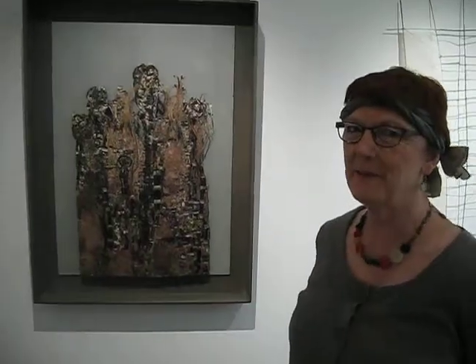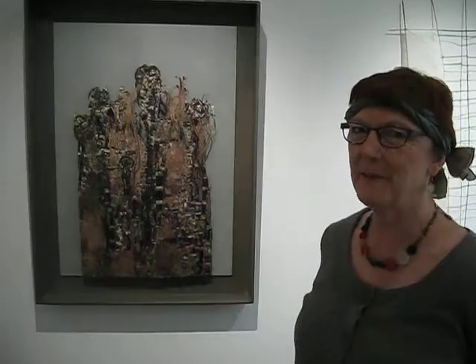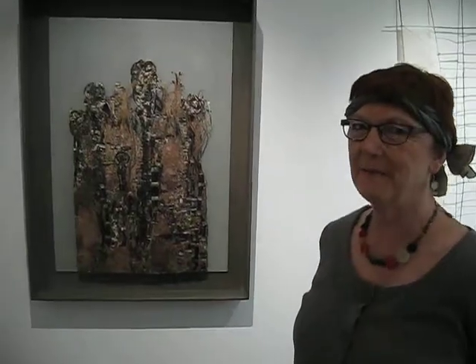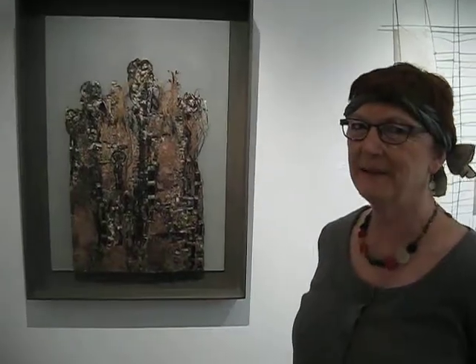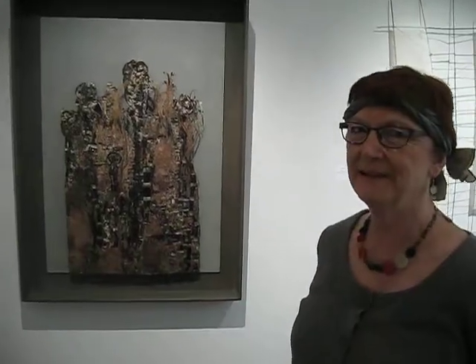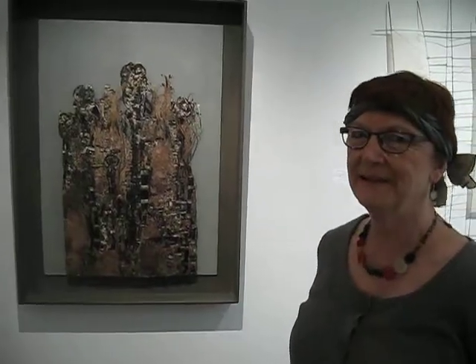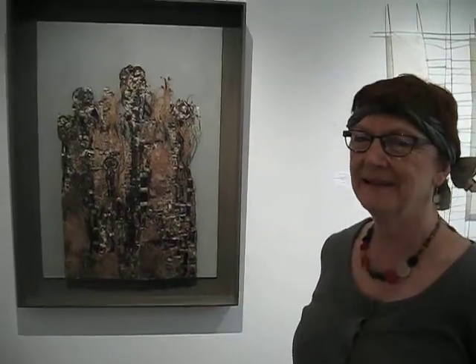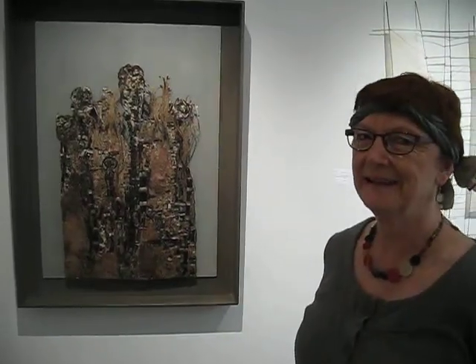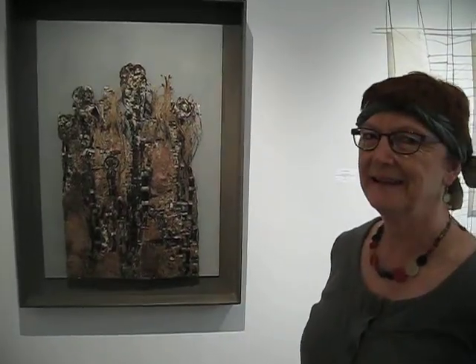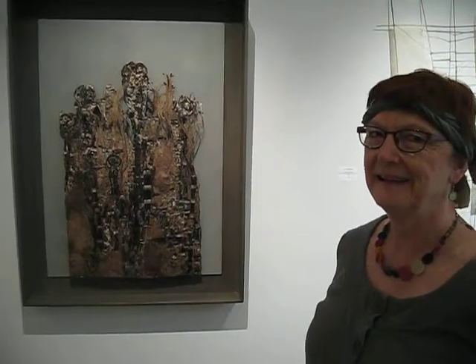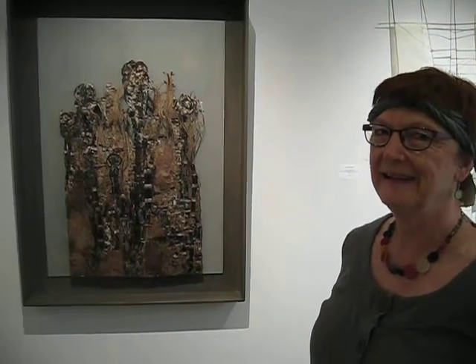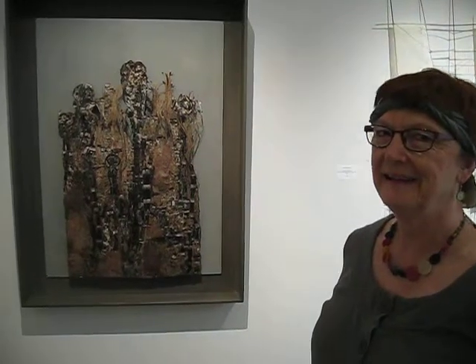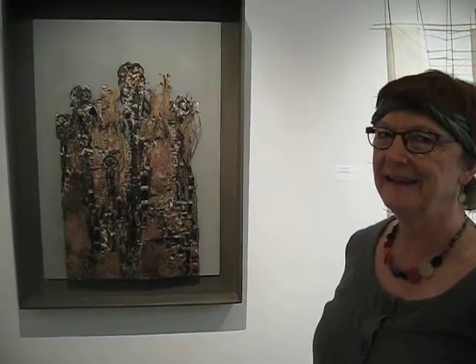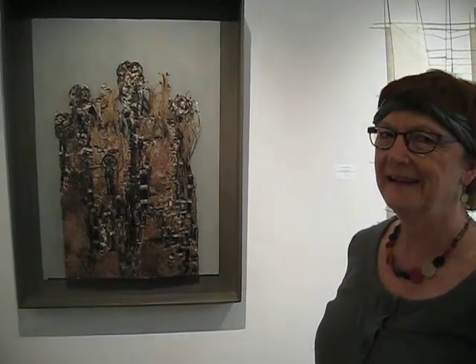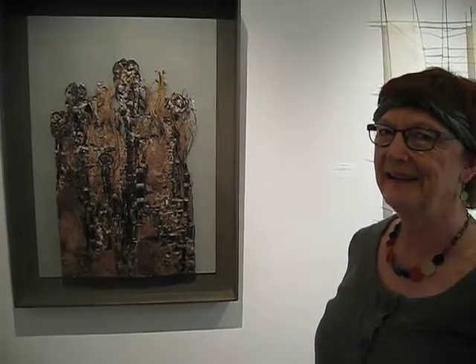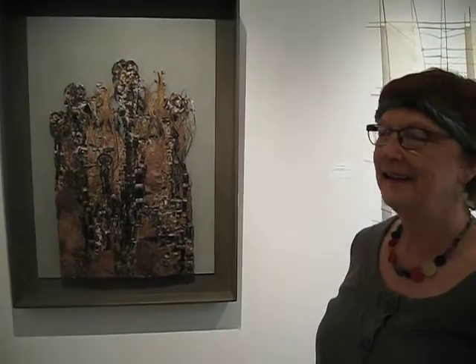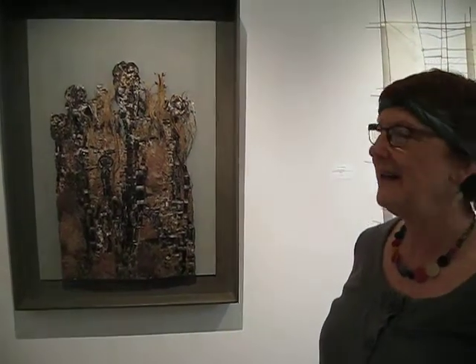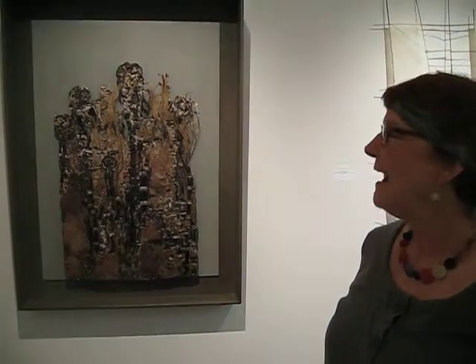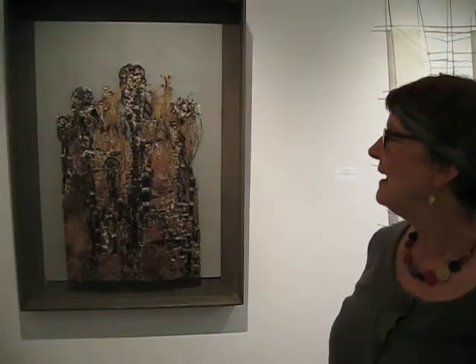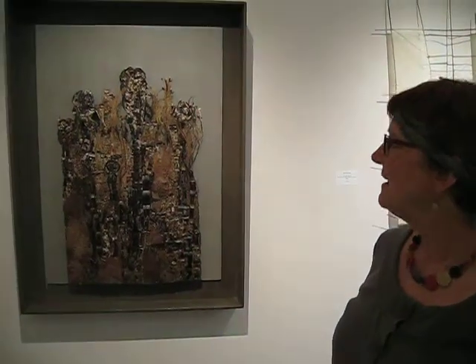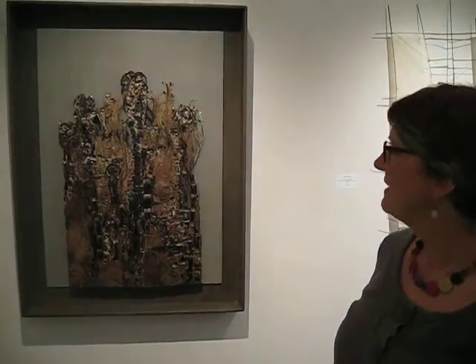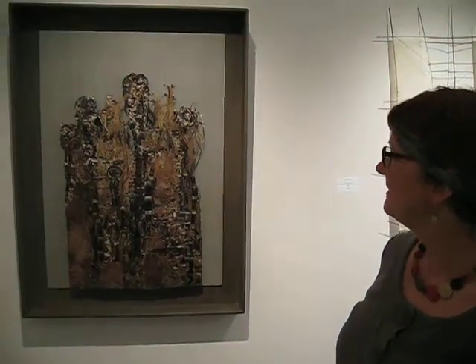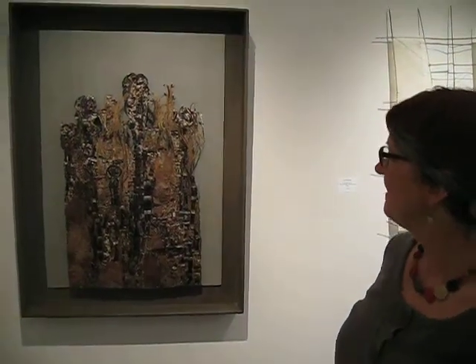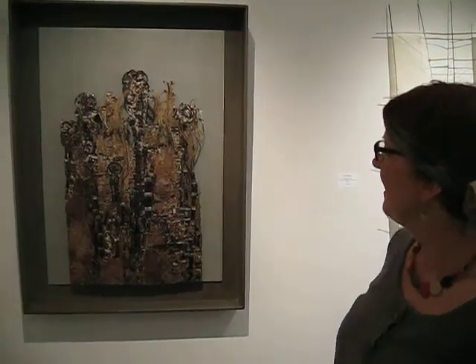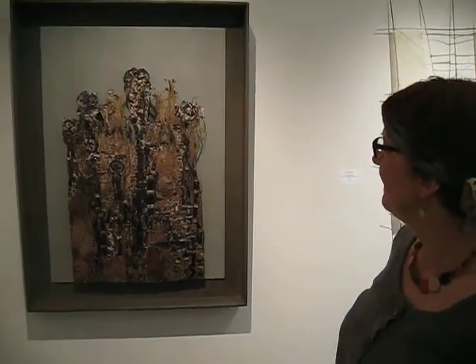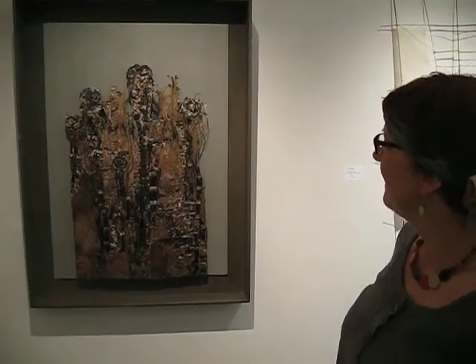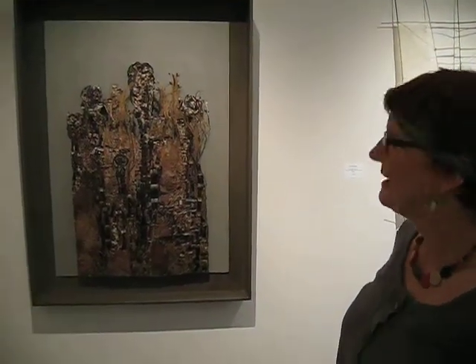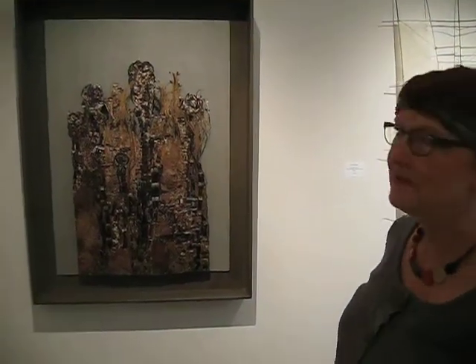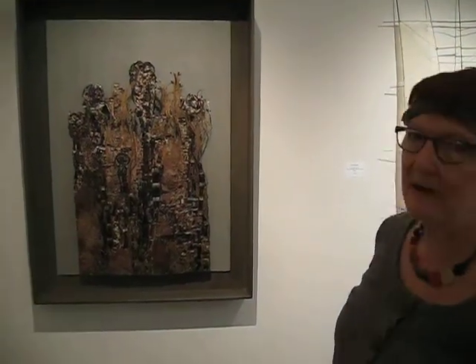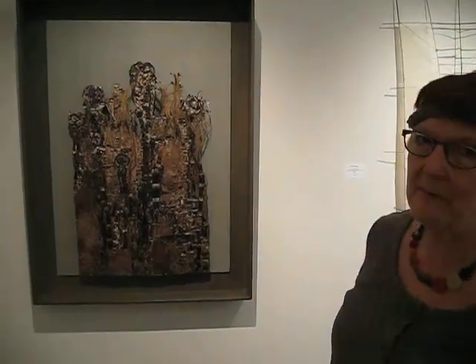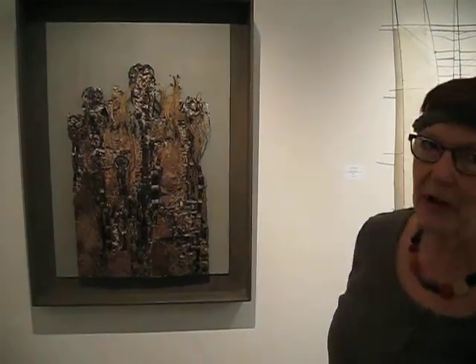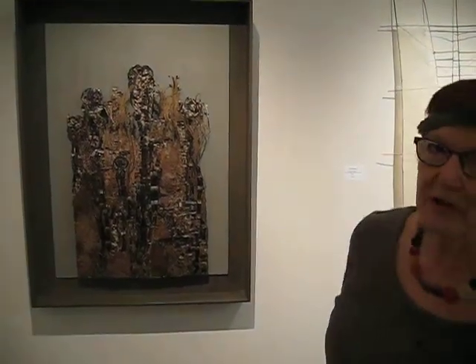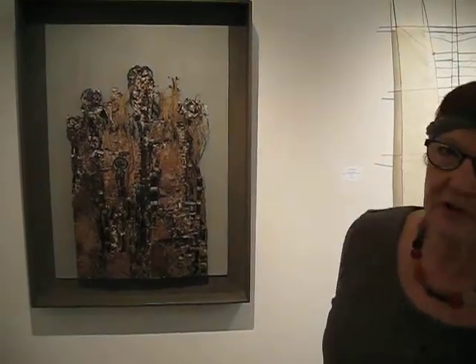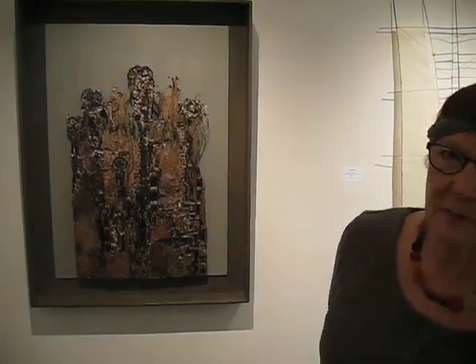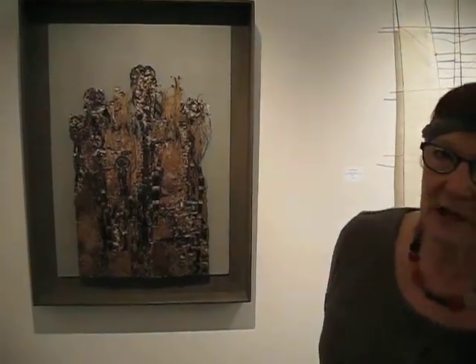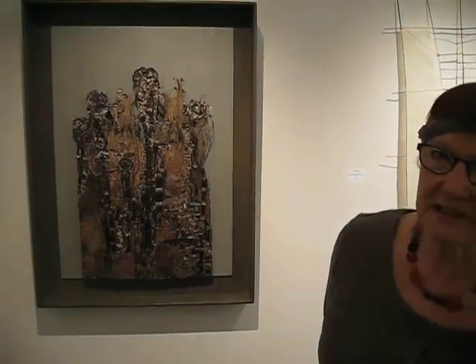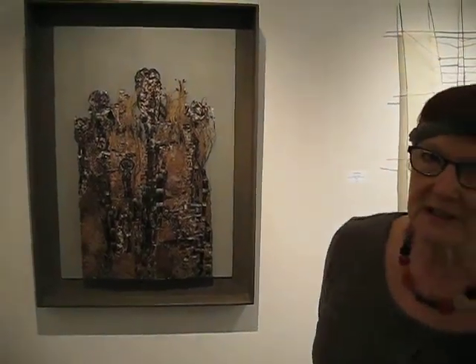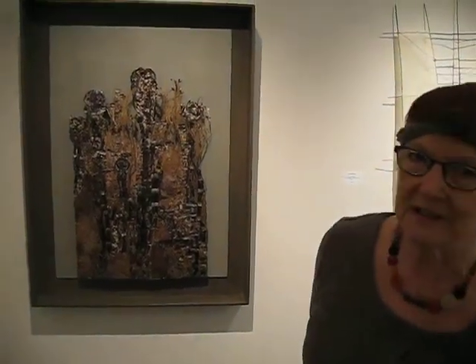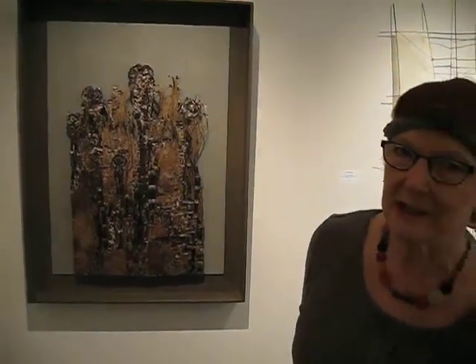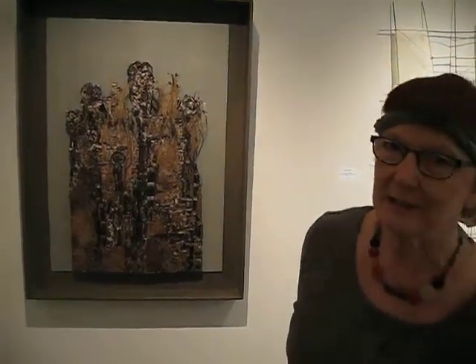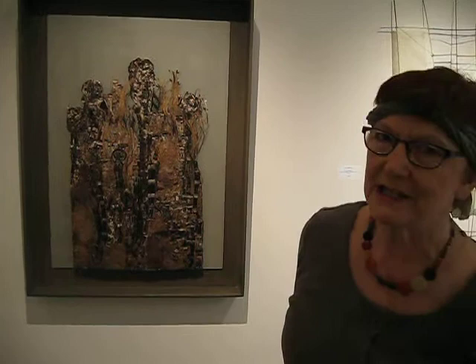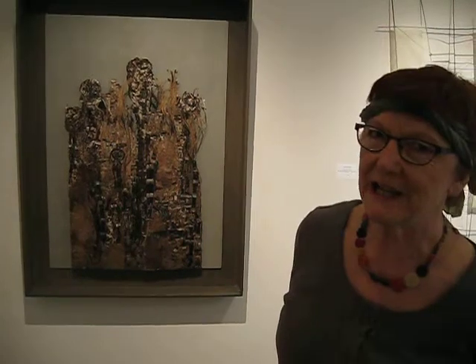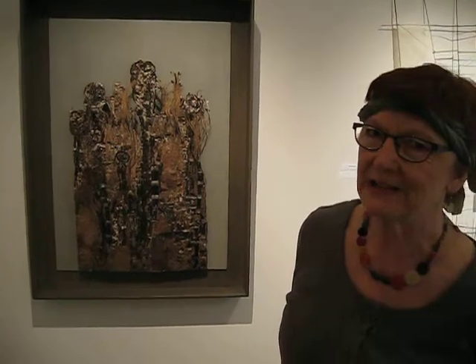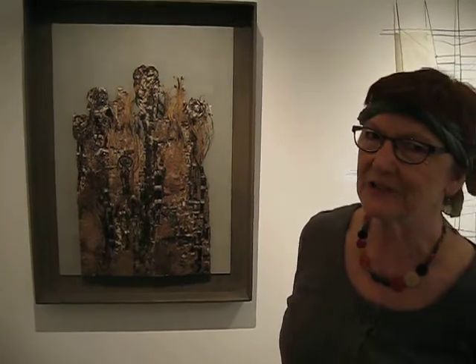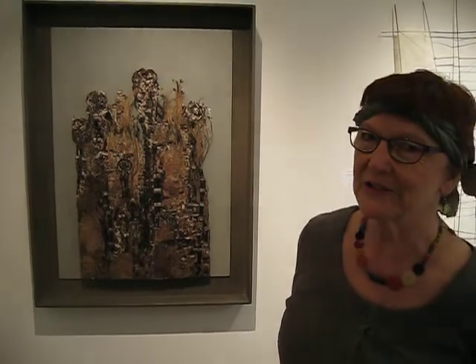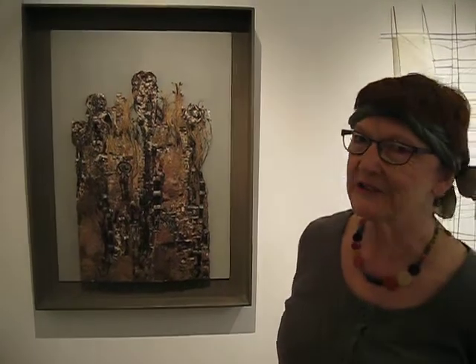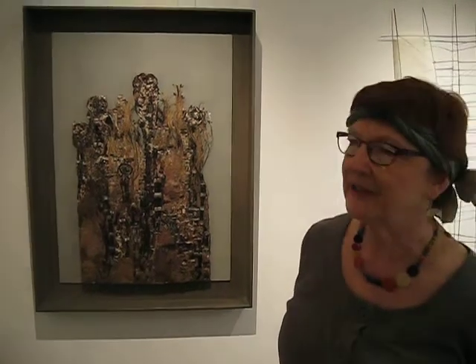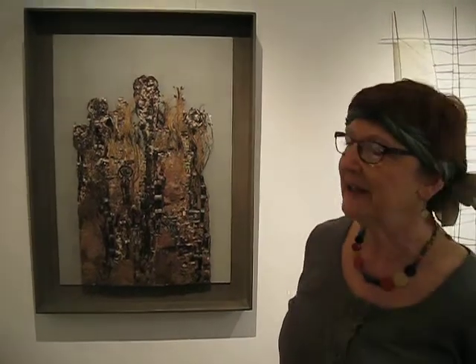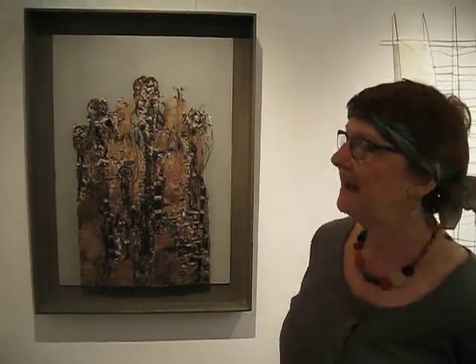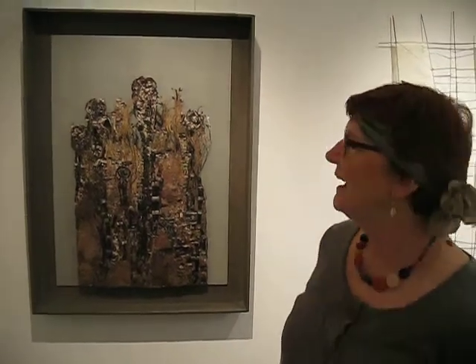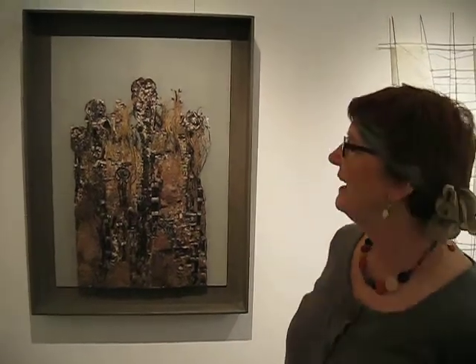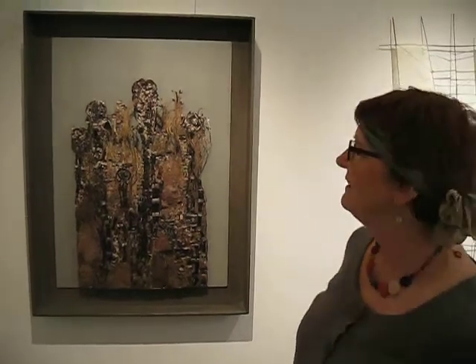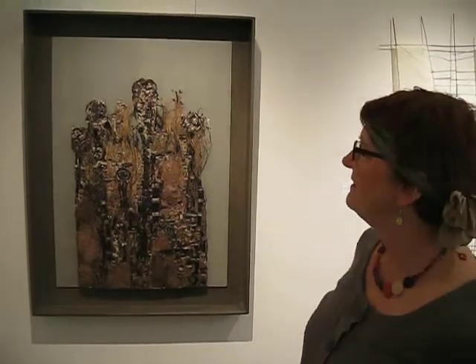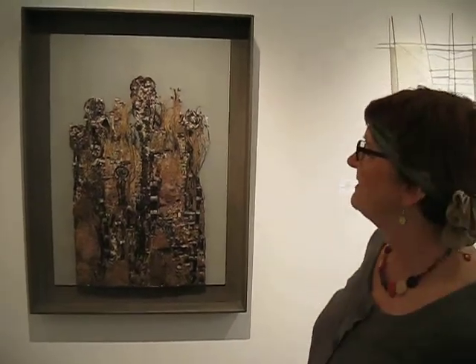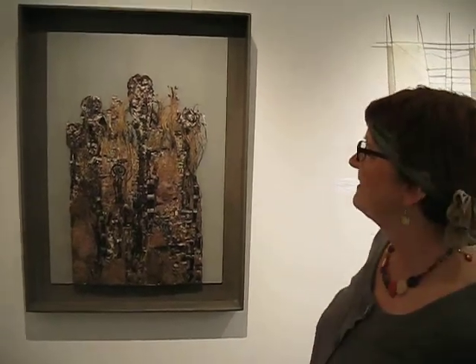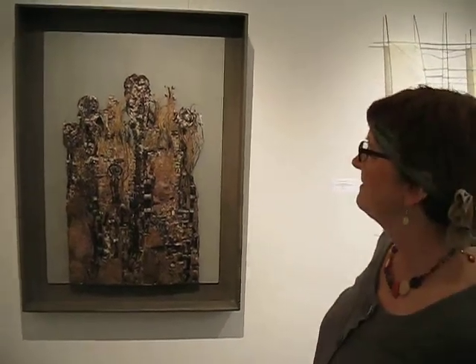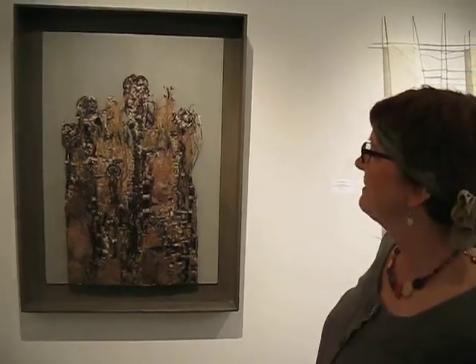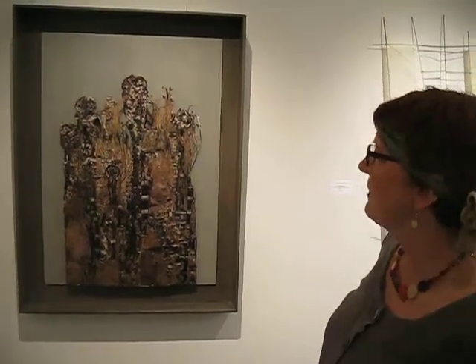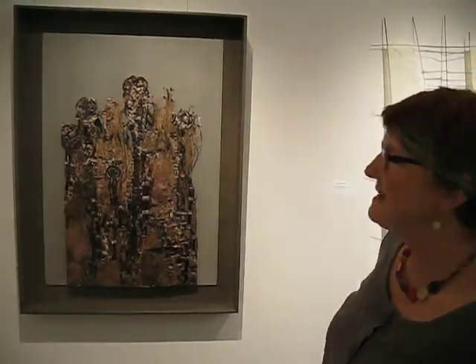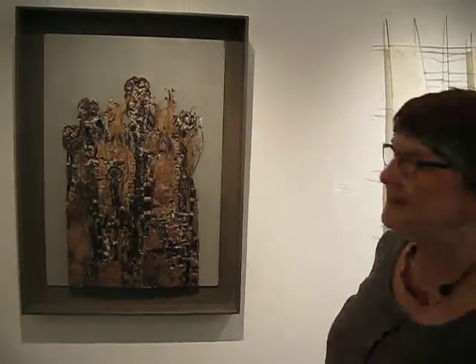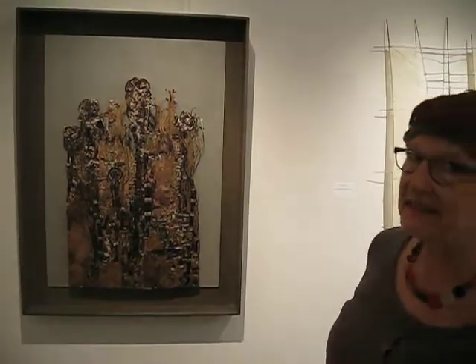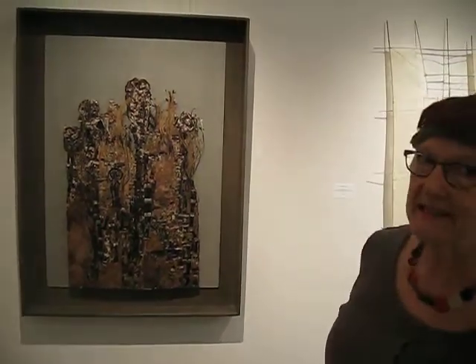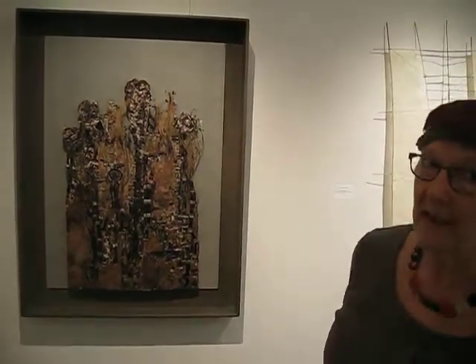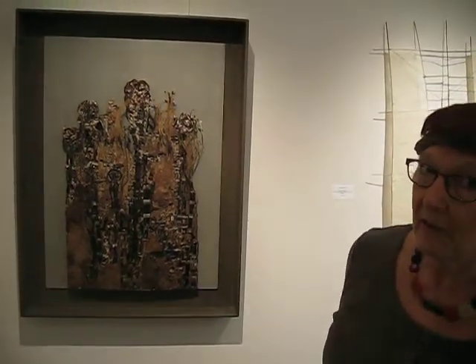Is this one of your favourites? Yes, I like it very much for the personal associations and the piece itself.